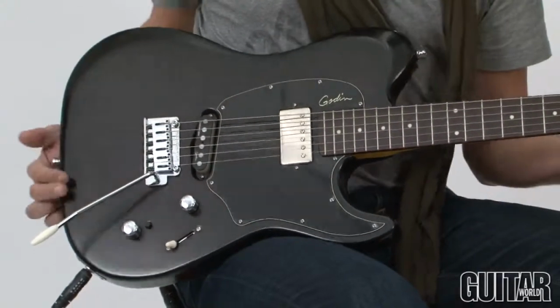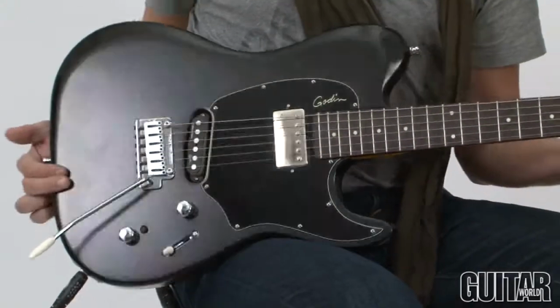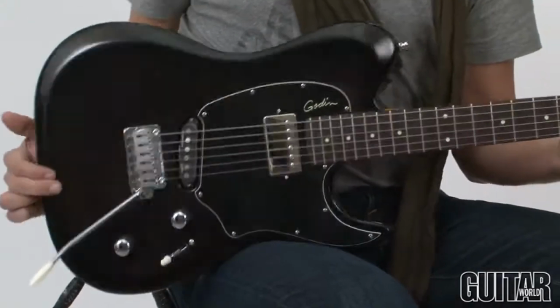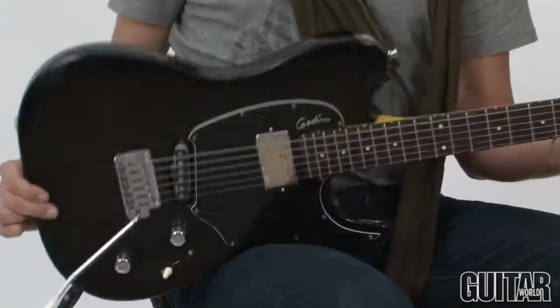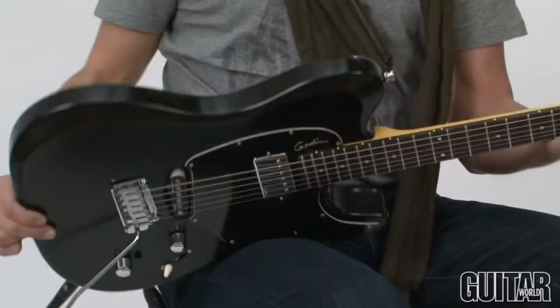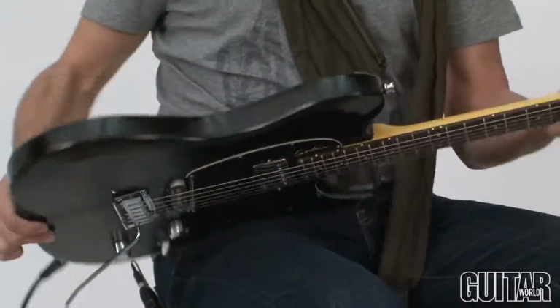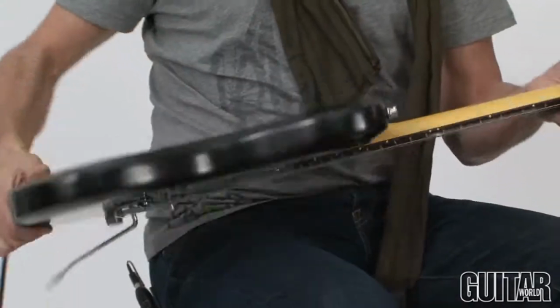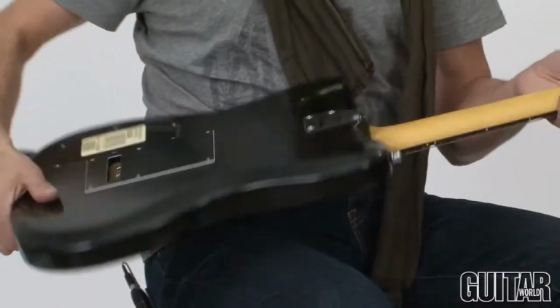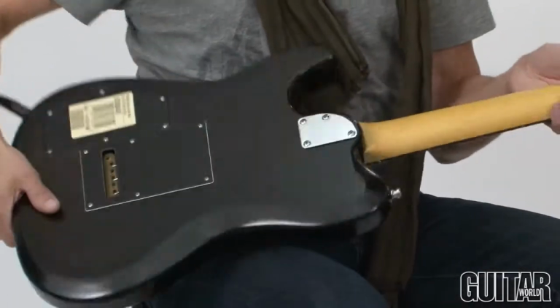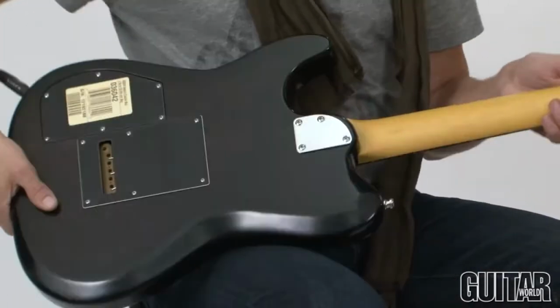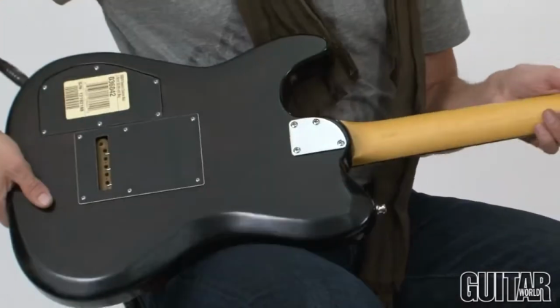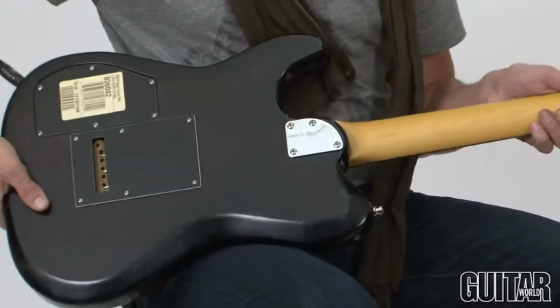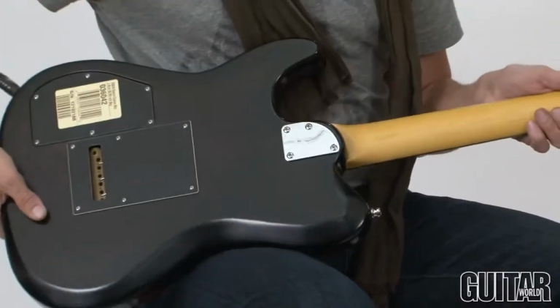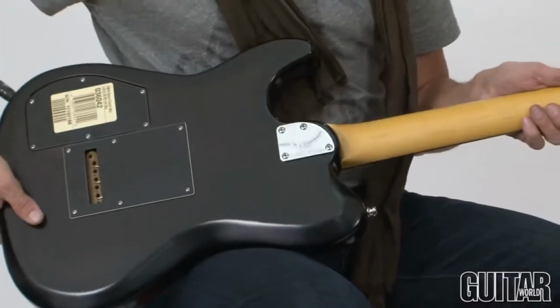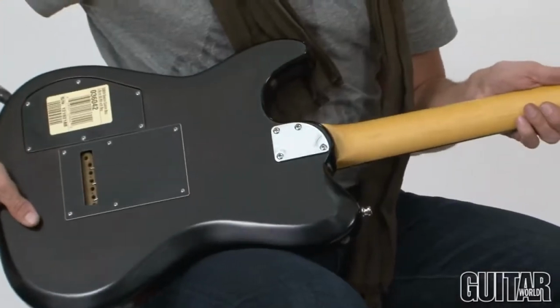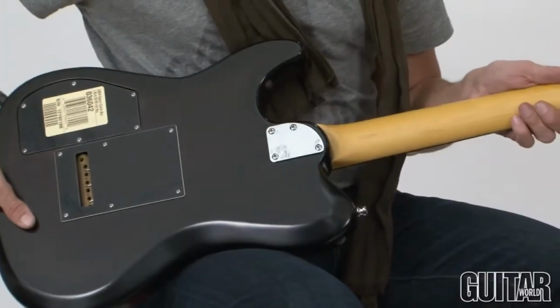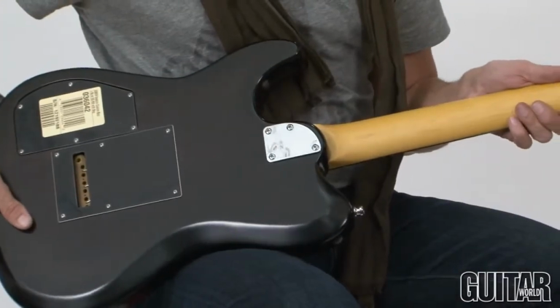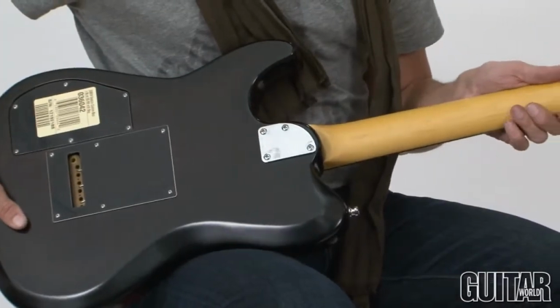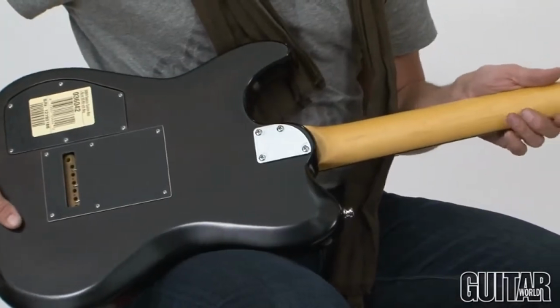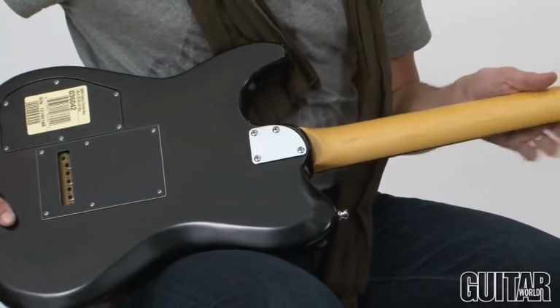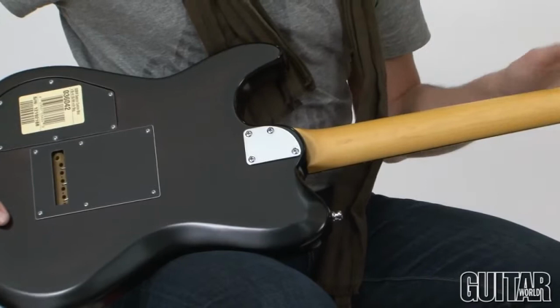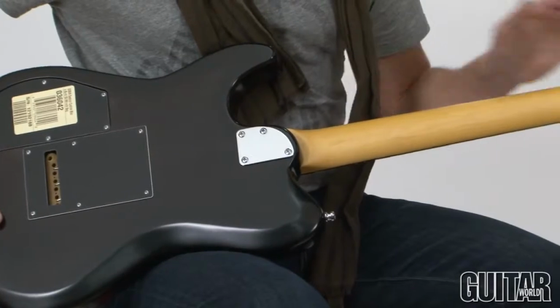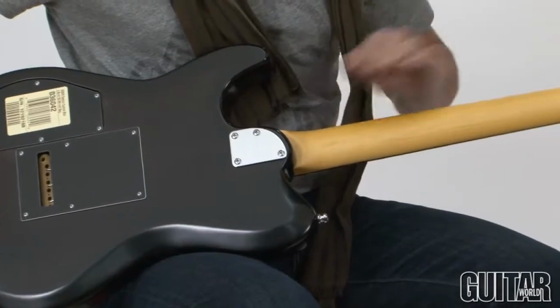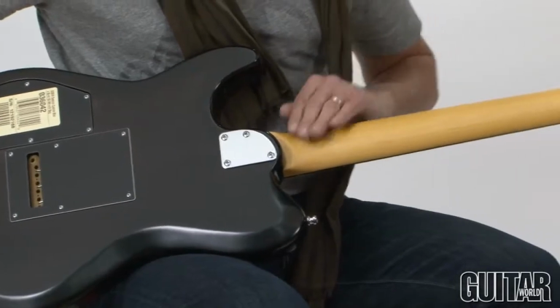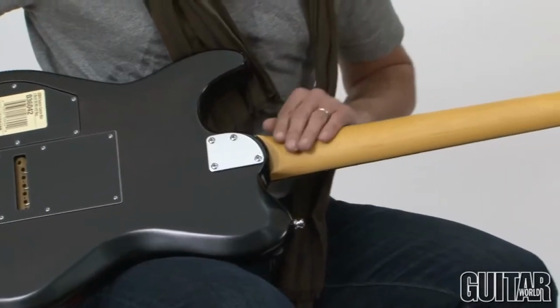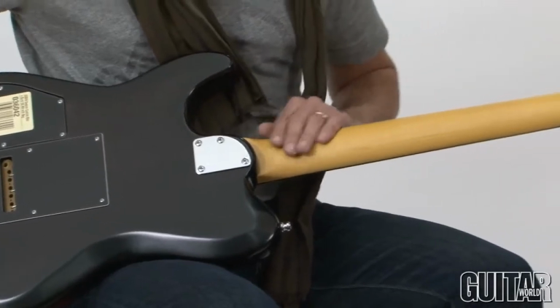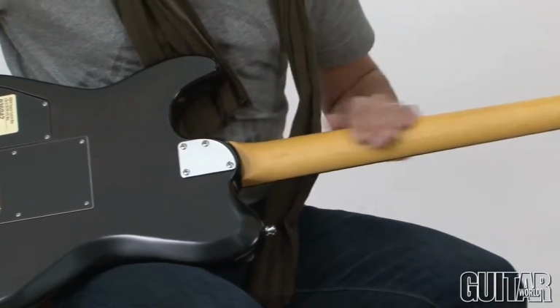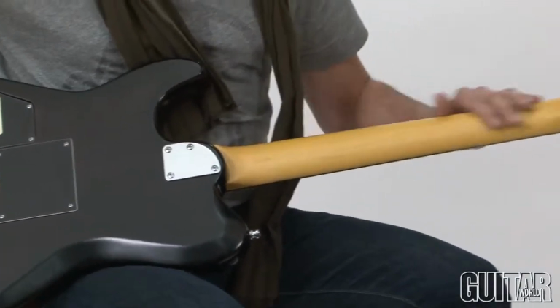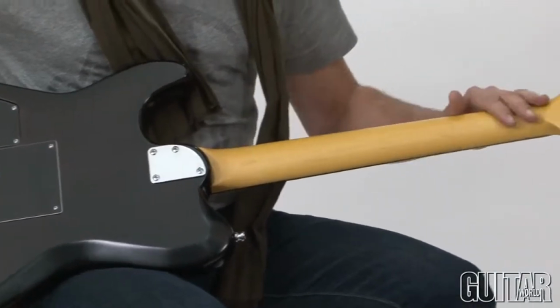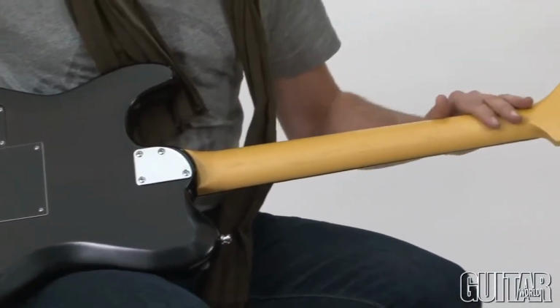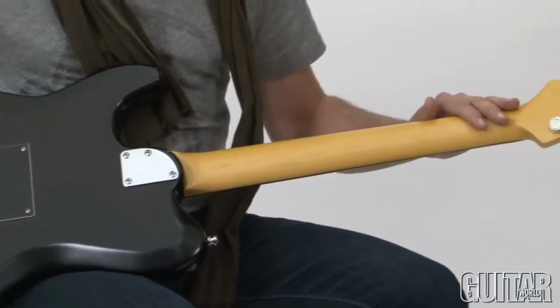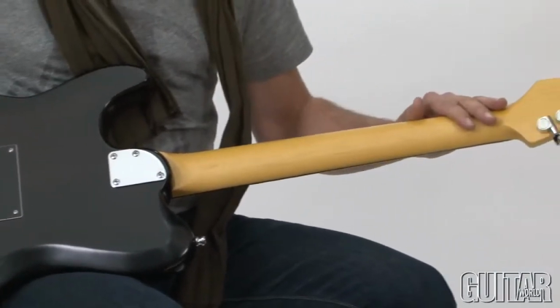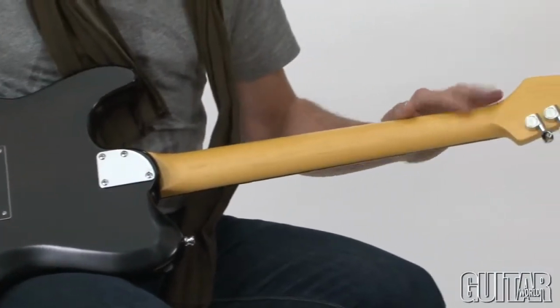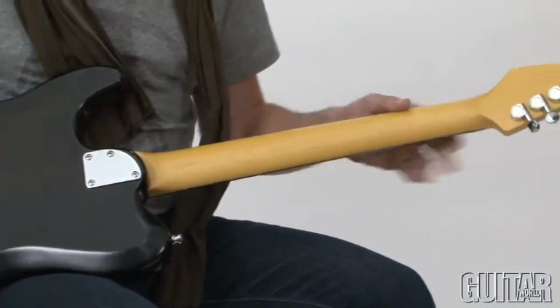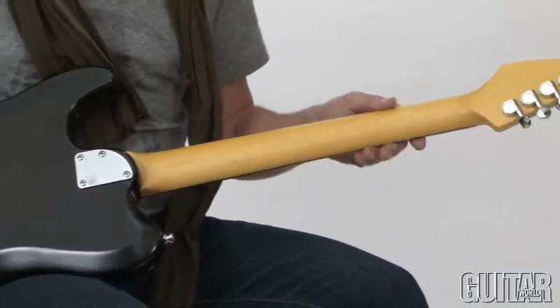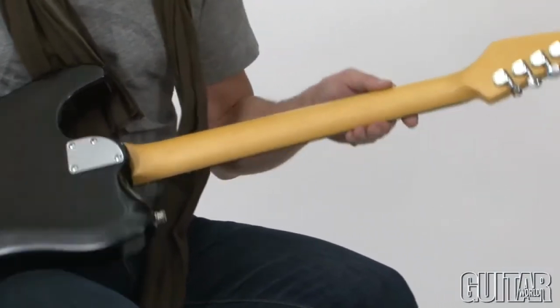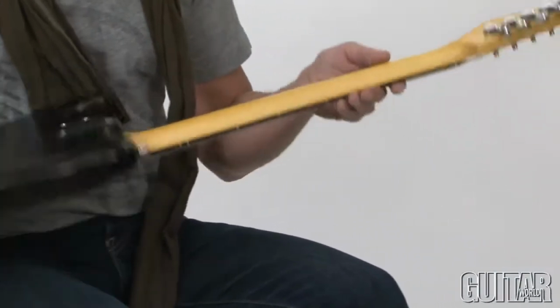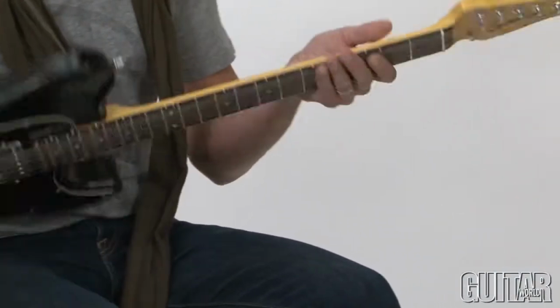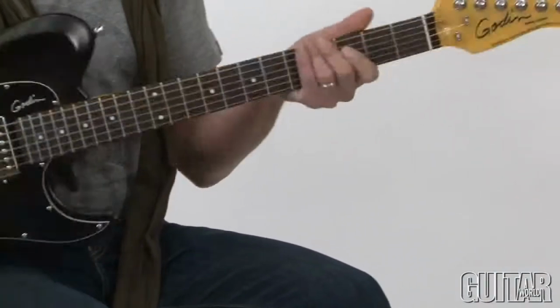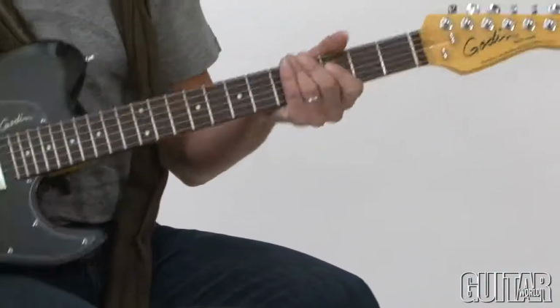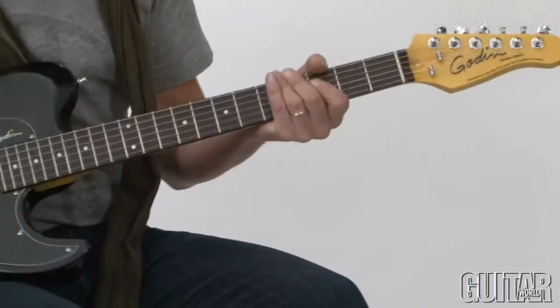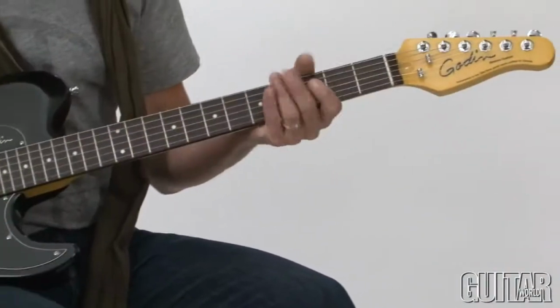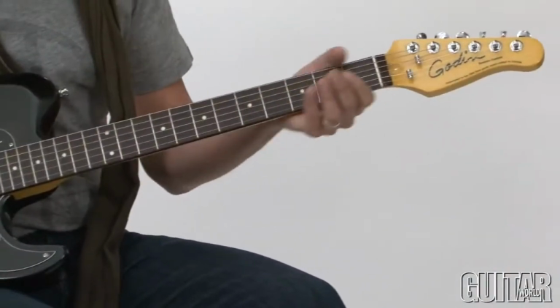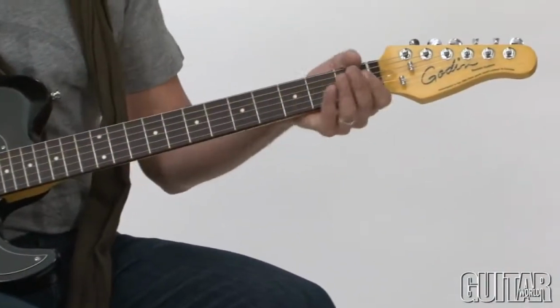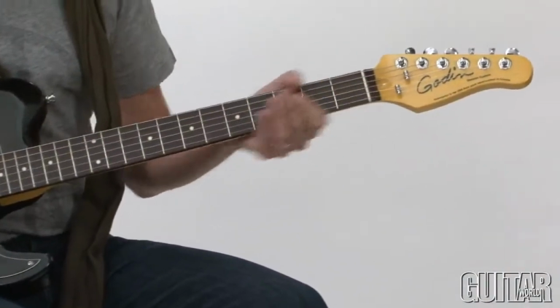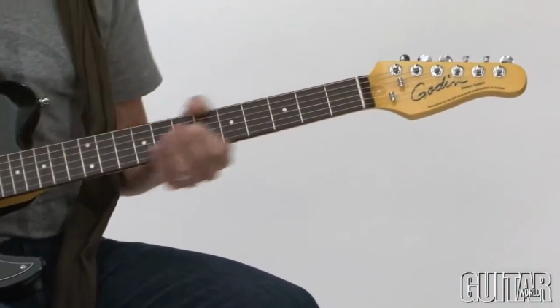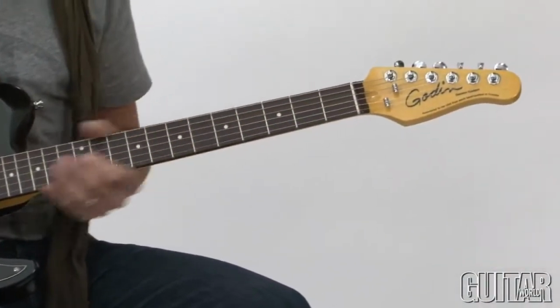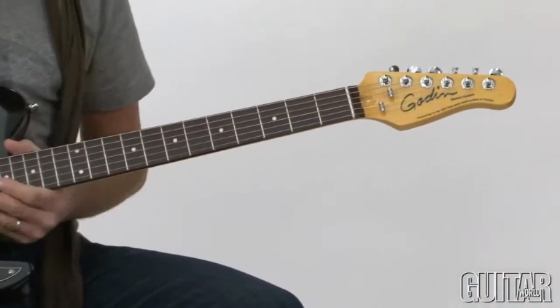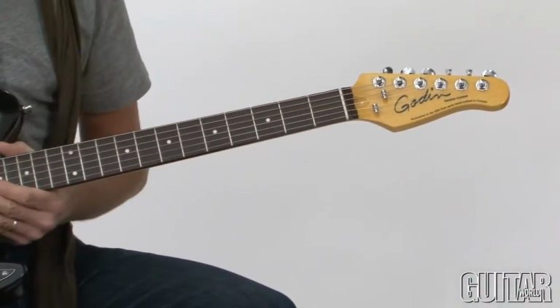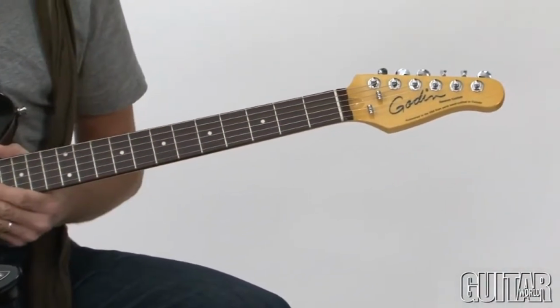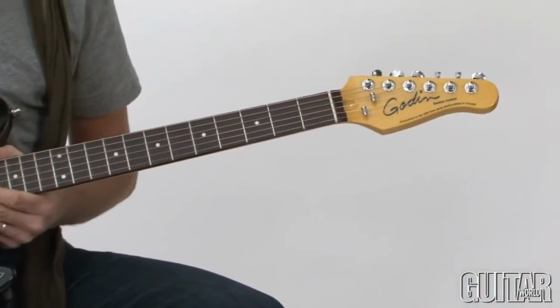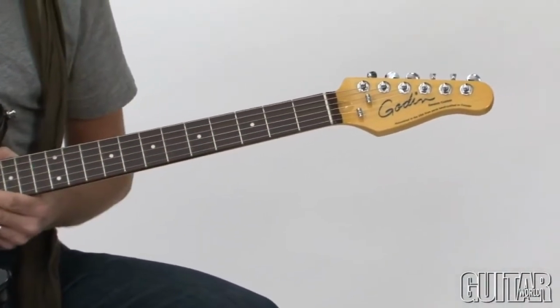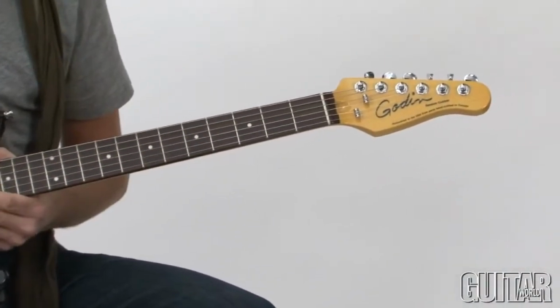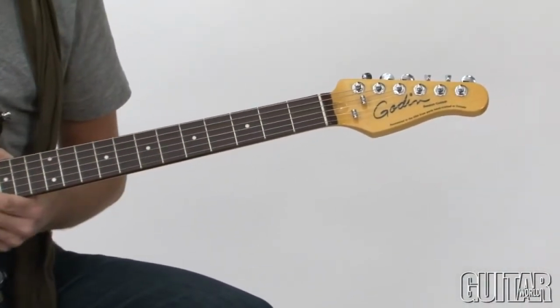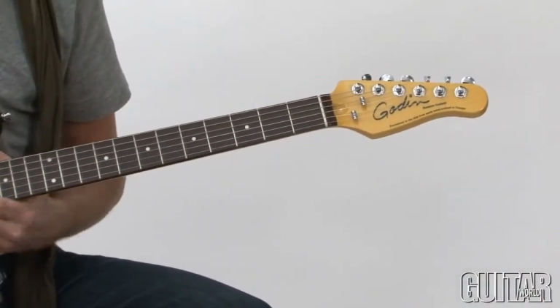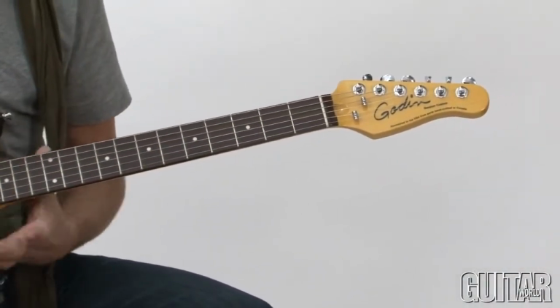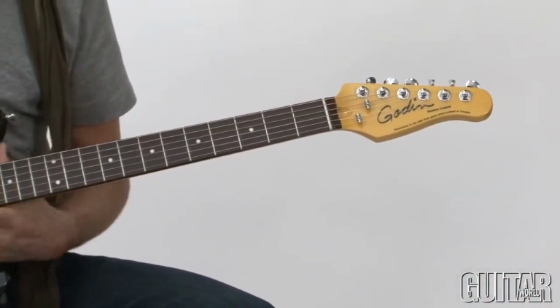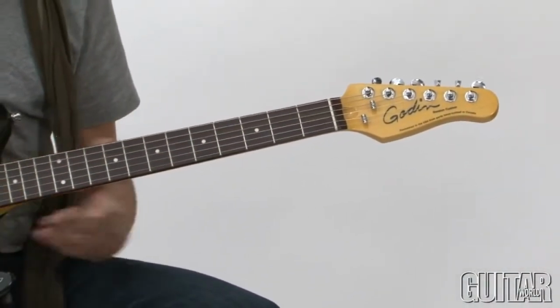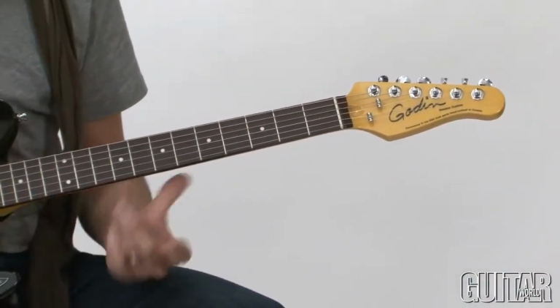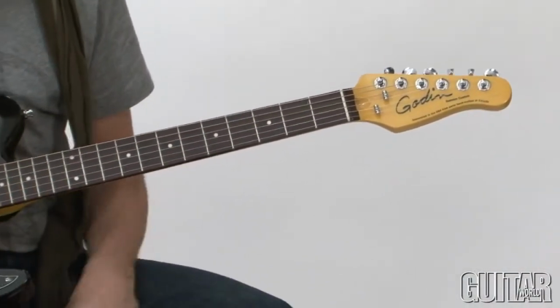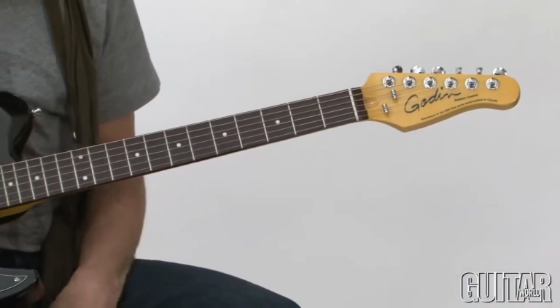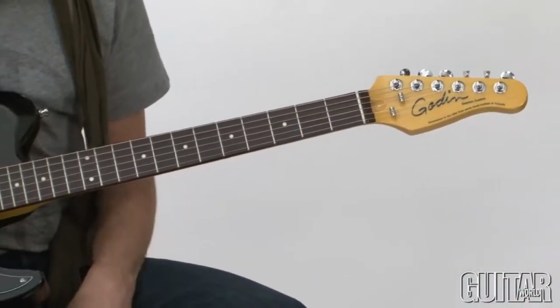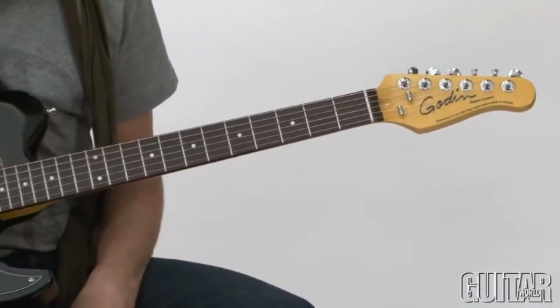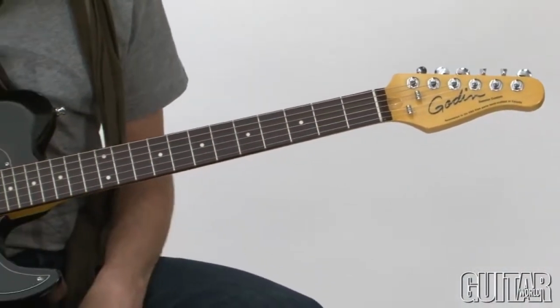You can see it's a bolt-on neck with a maple neck and a rosewood fretboard on 22 frets.